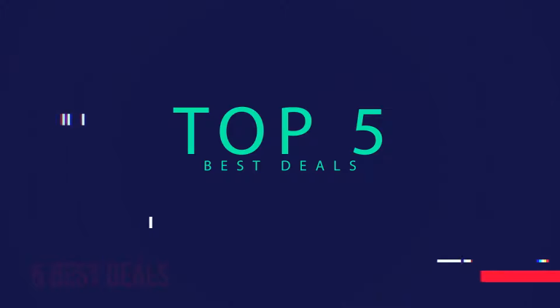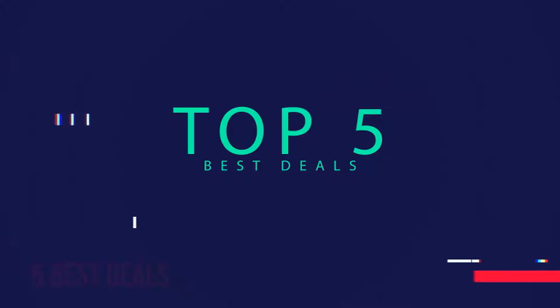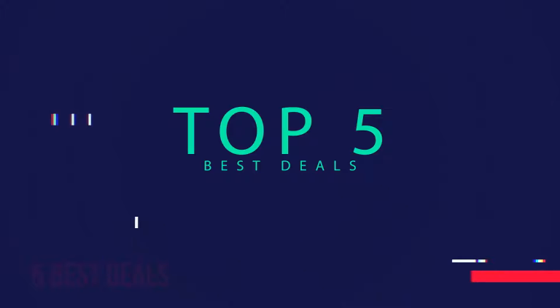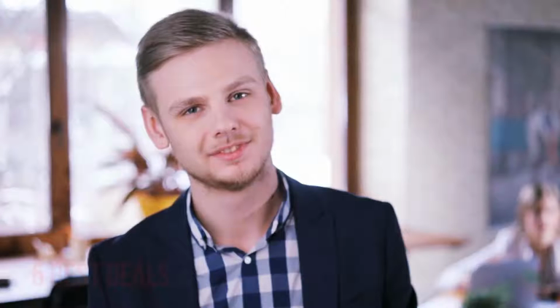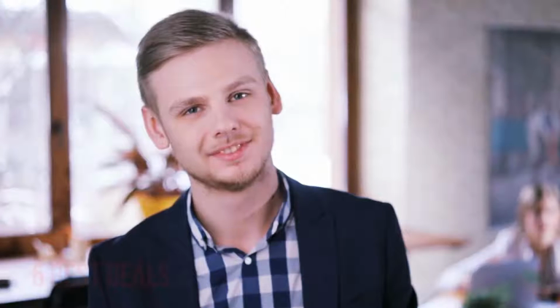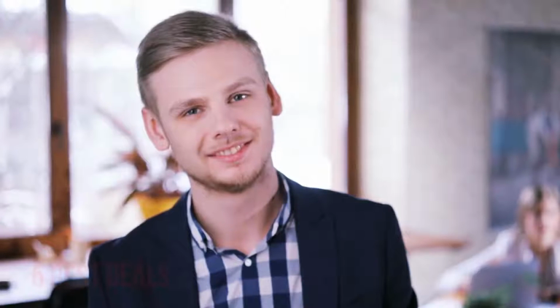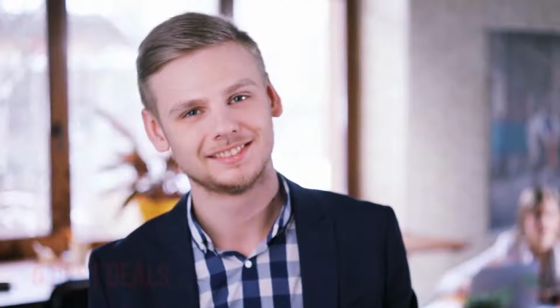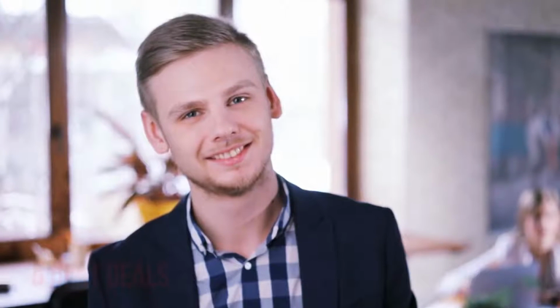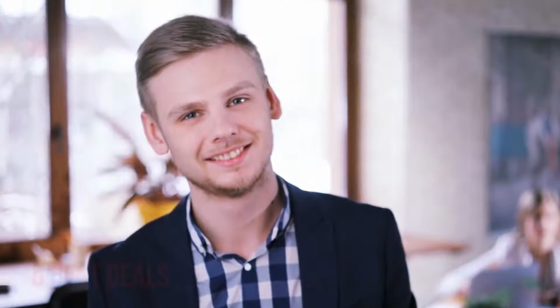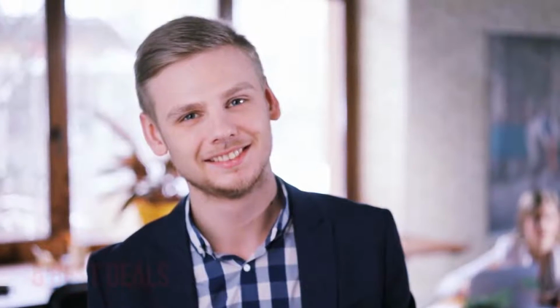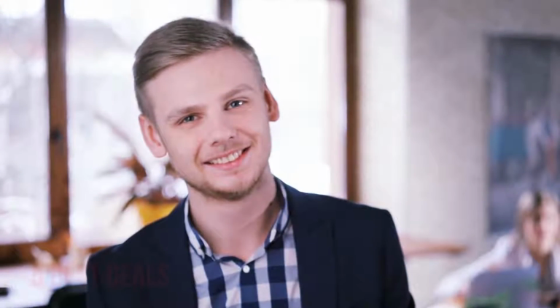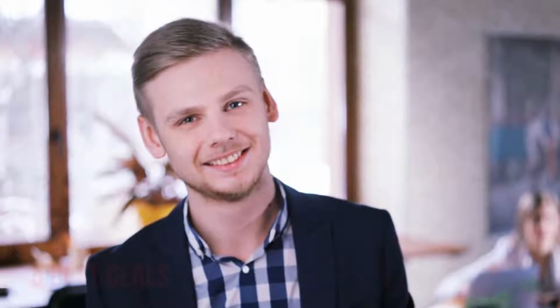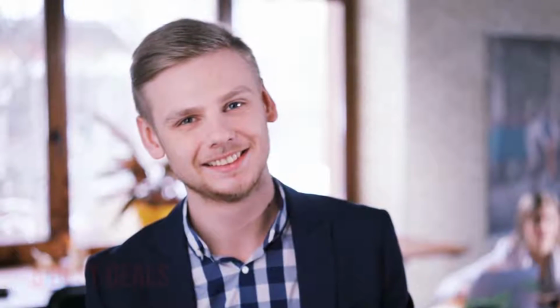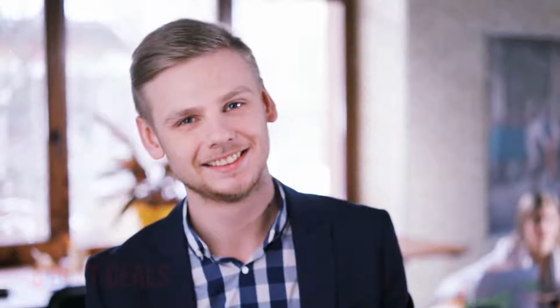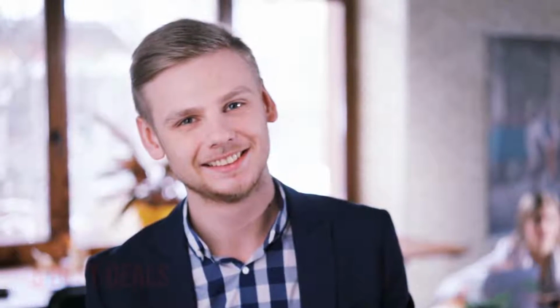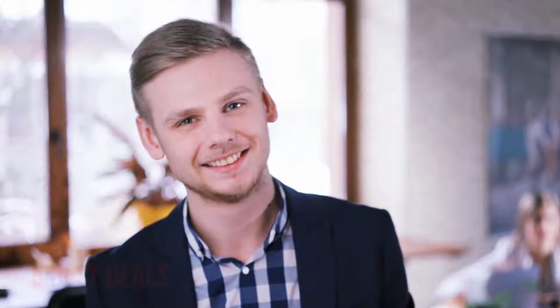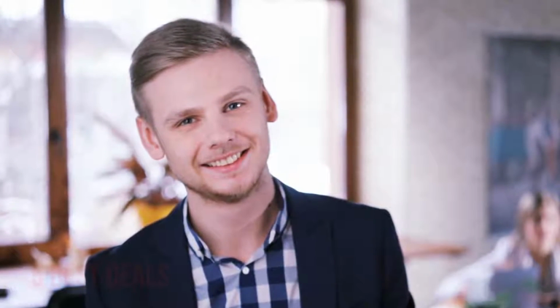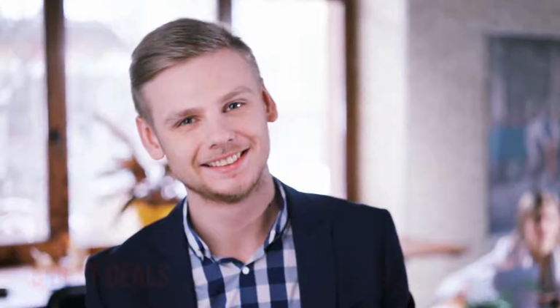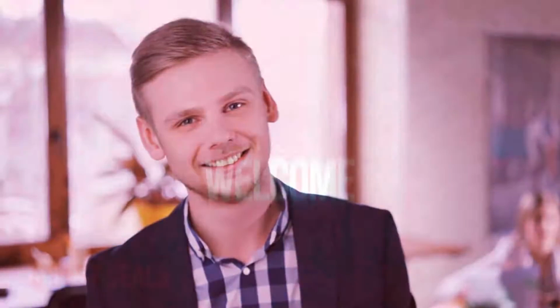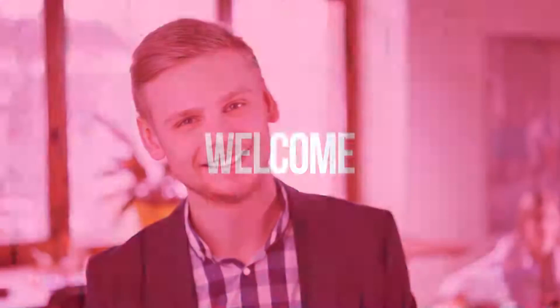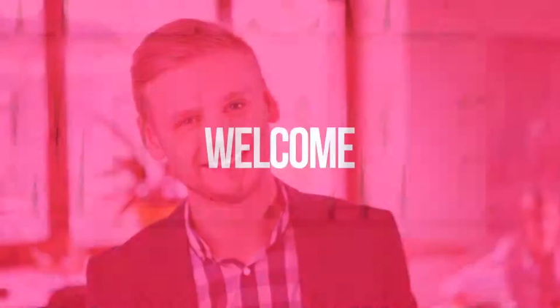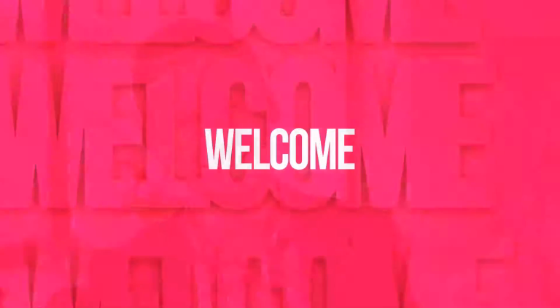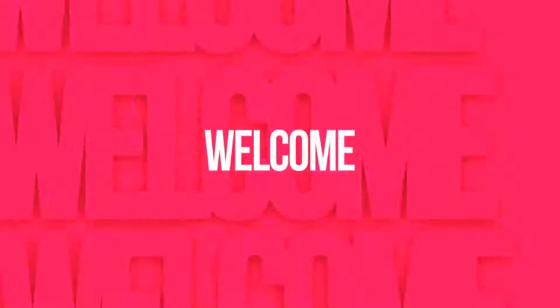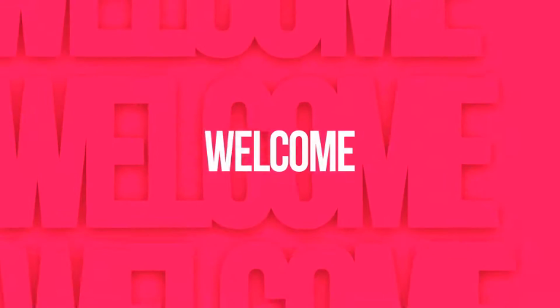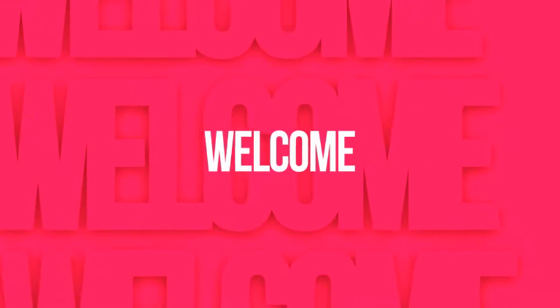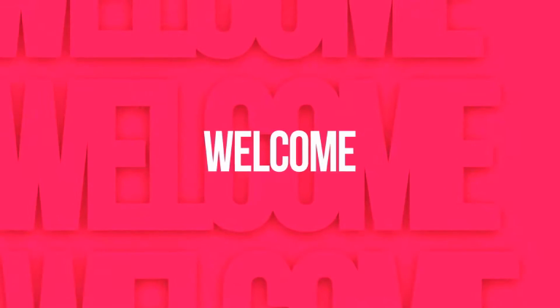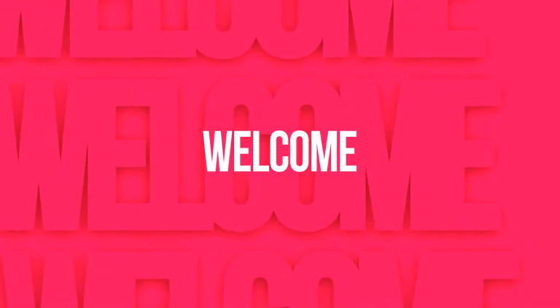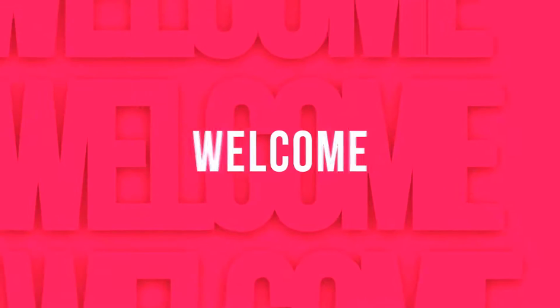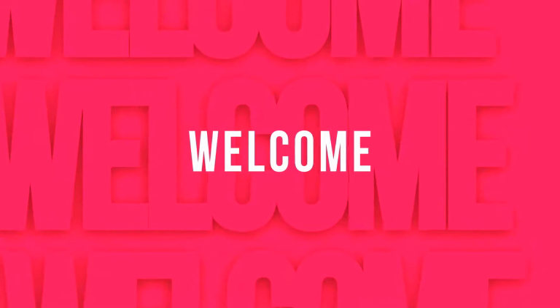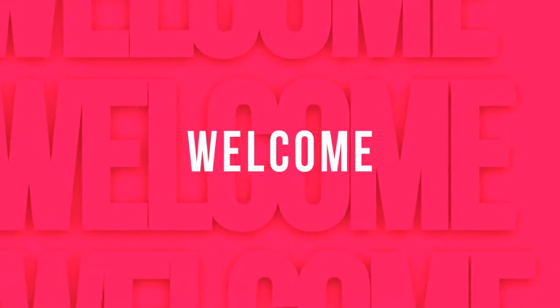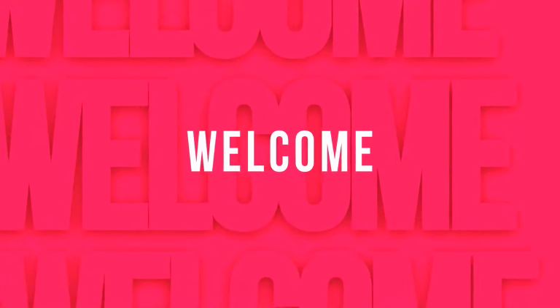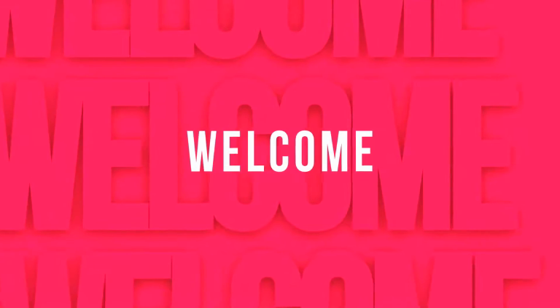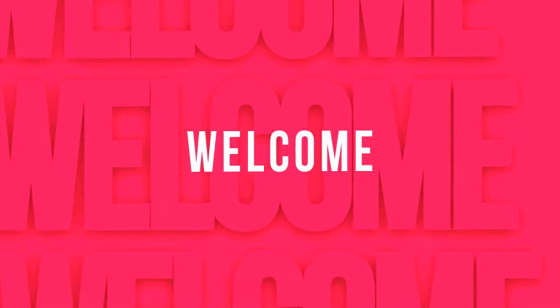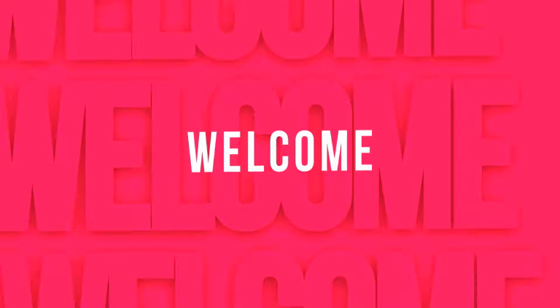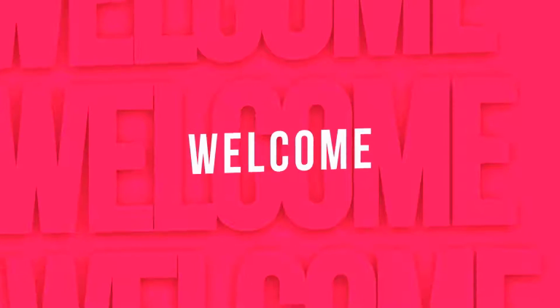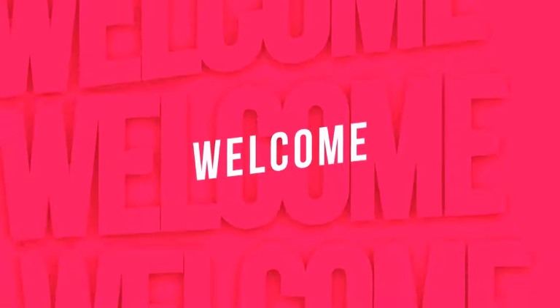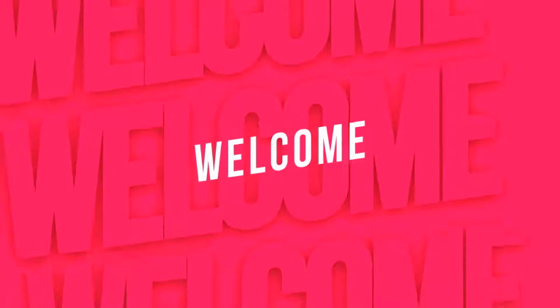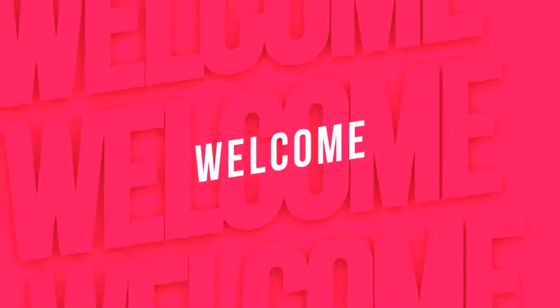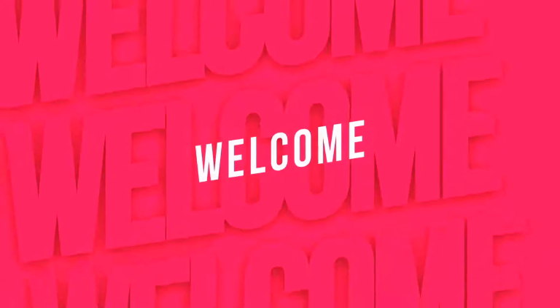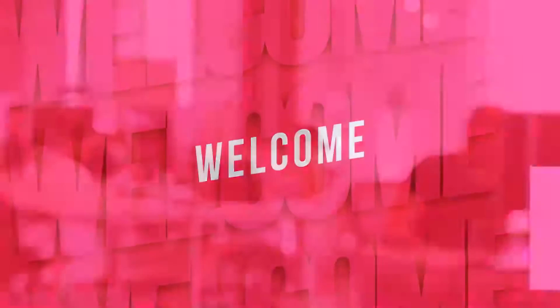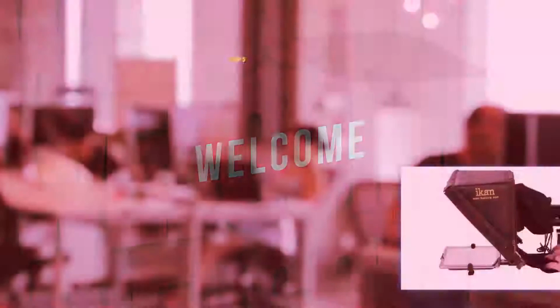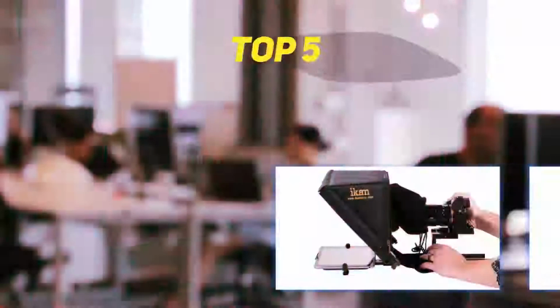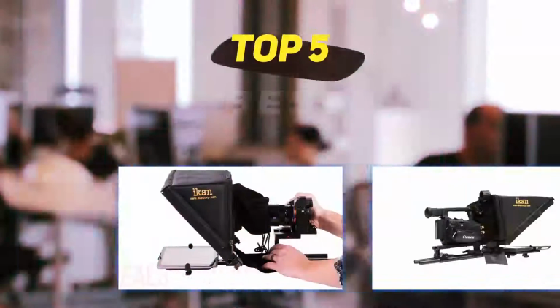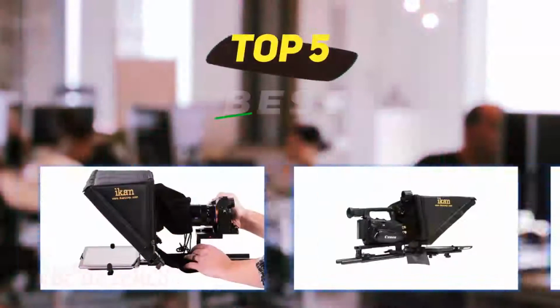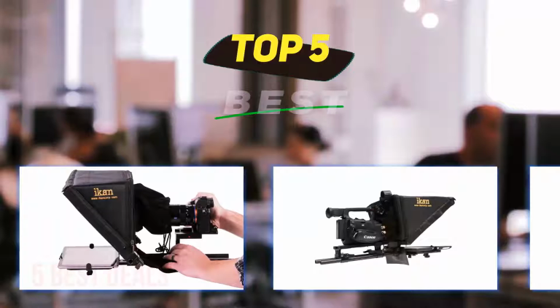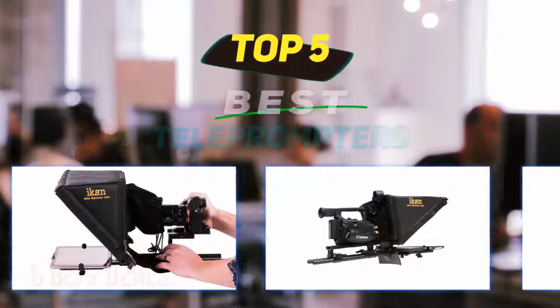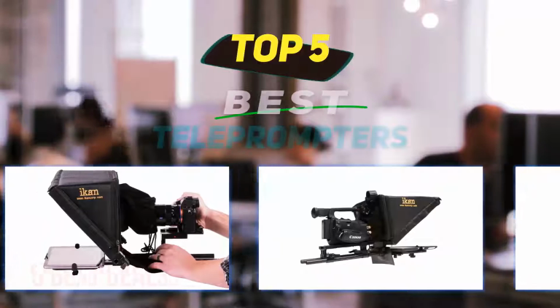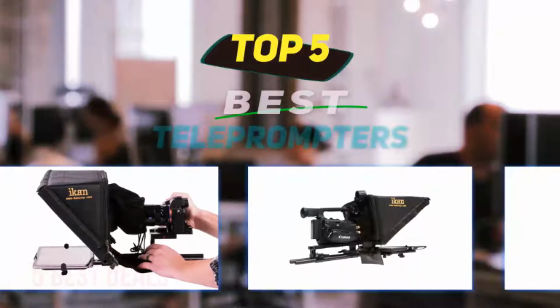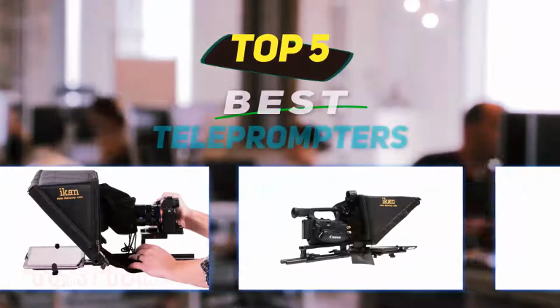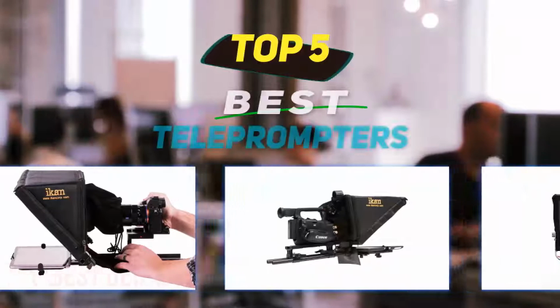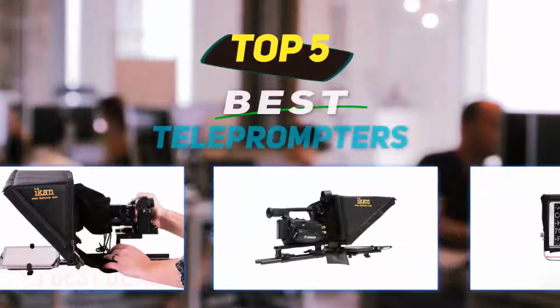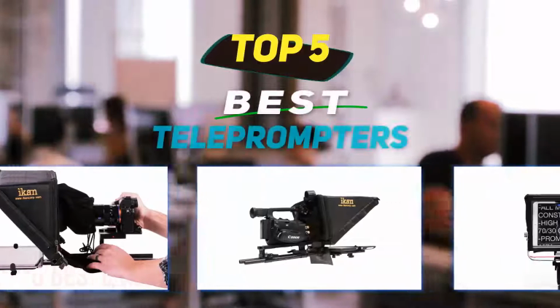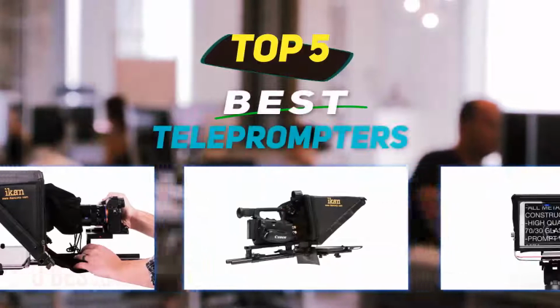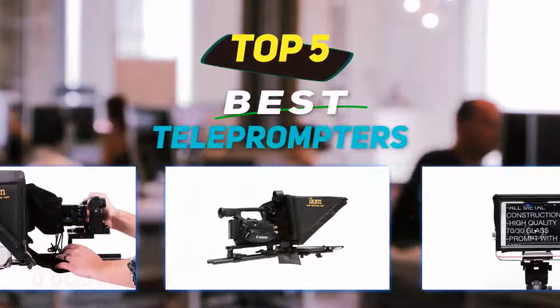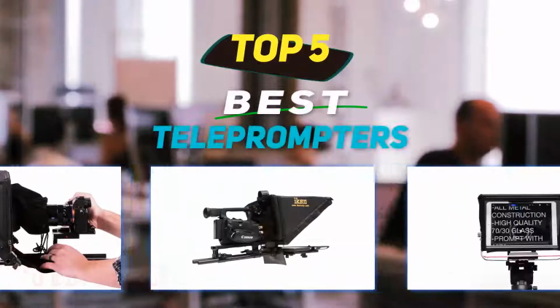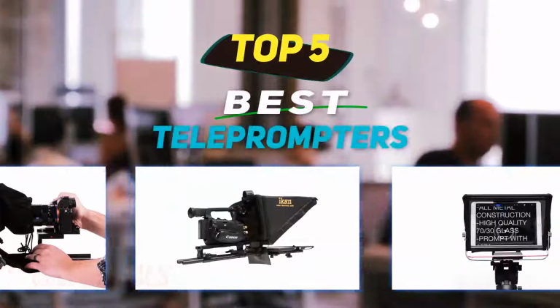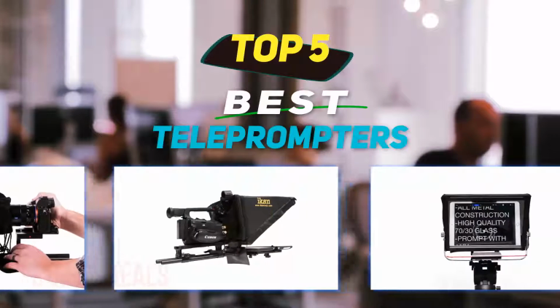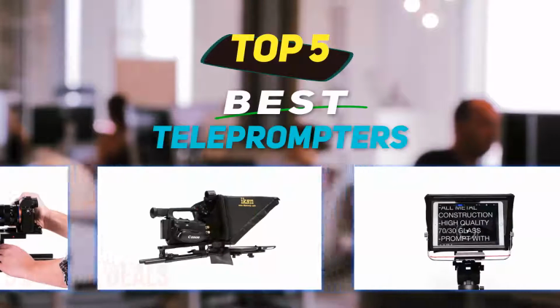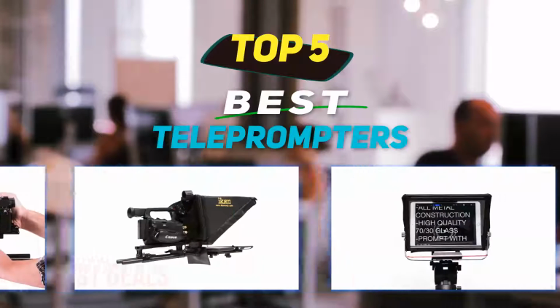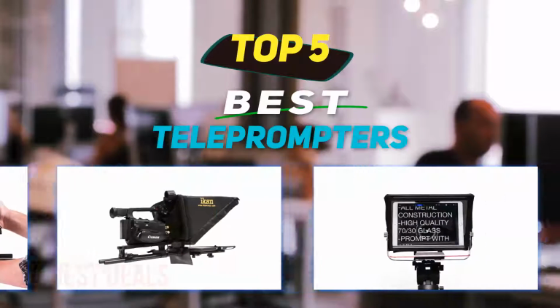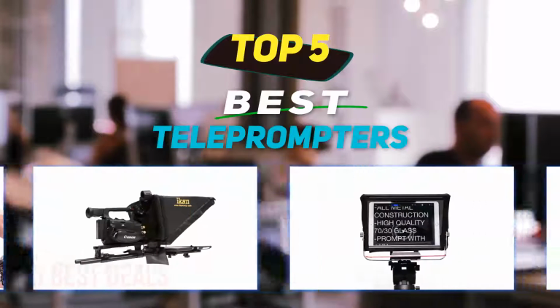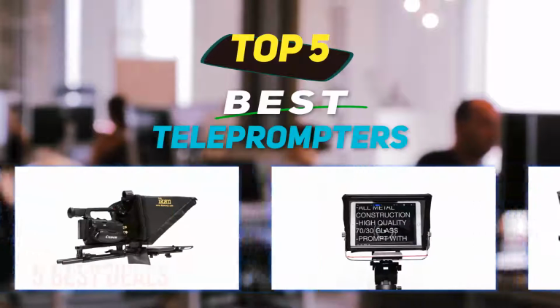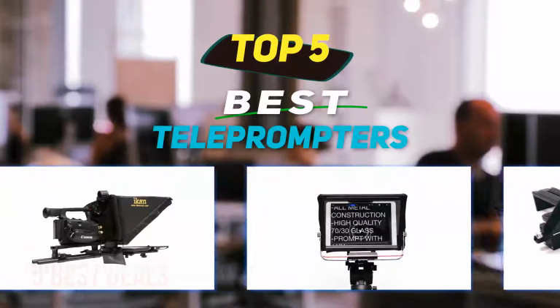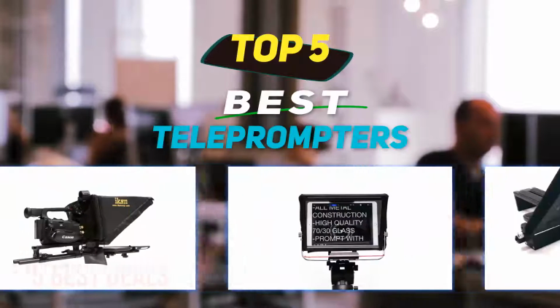Hey guys, welcome back to my channel. In this video, I'm going to talk about the top 5 best teleprompters.